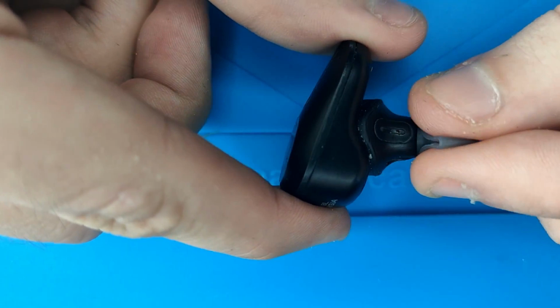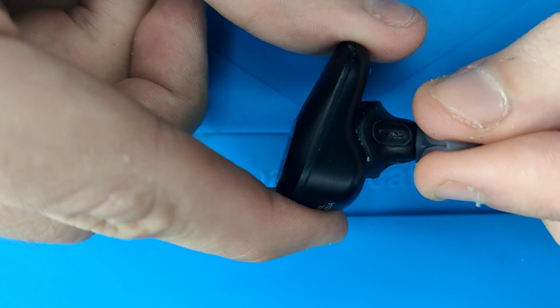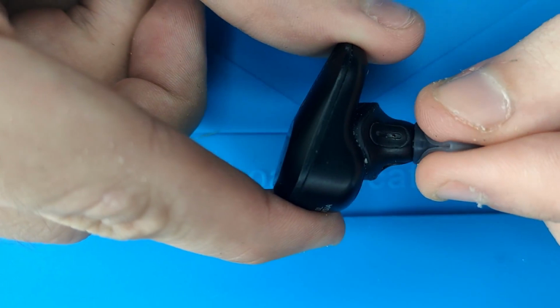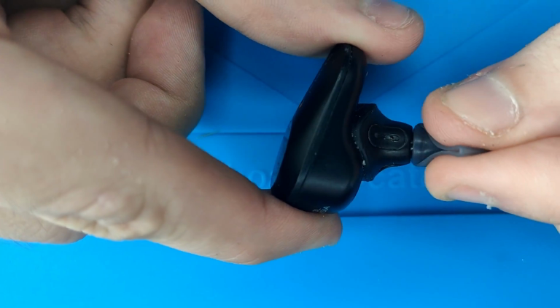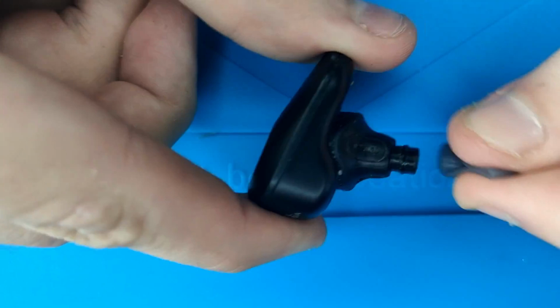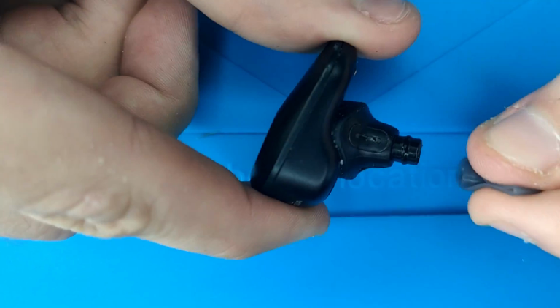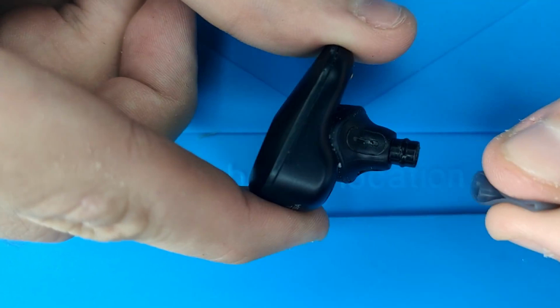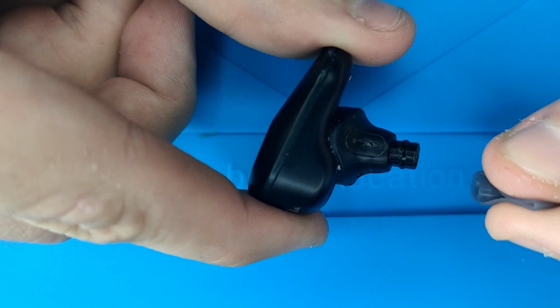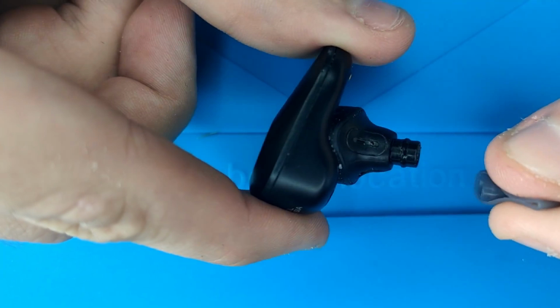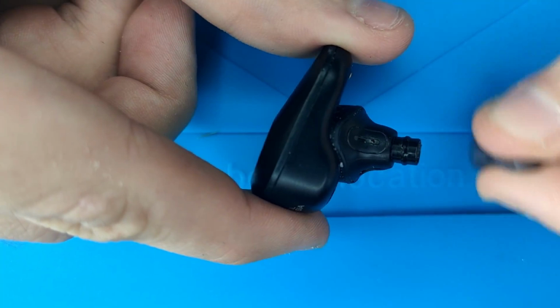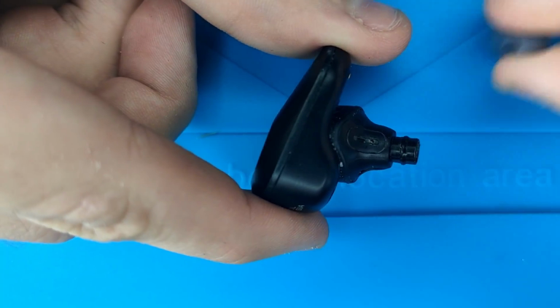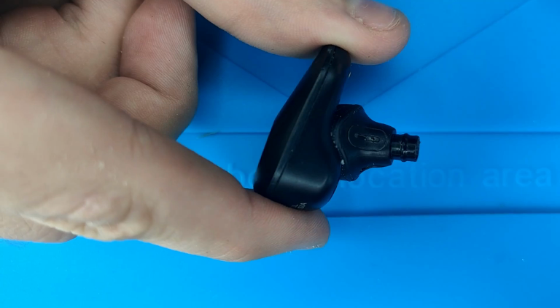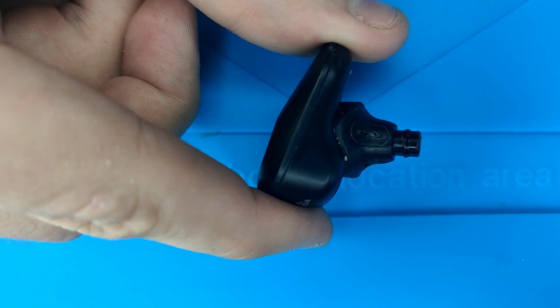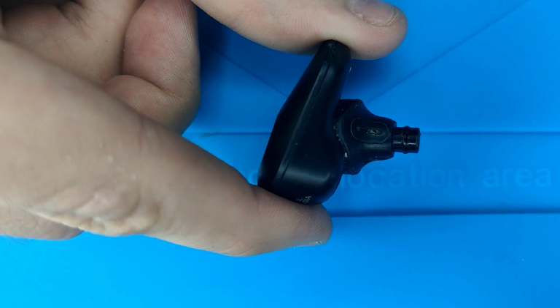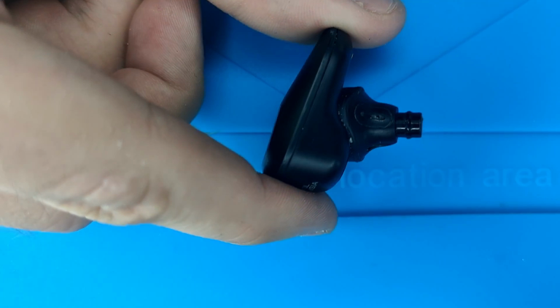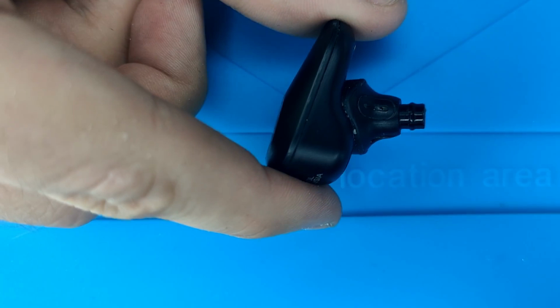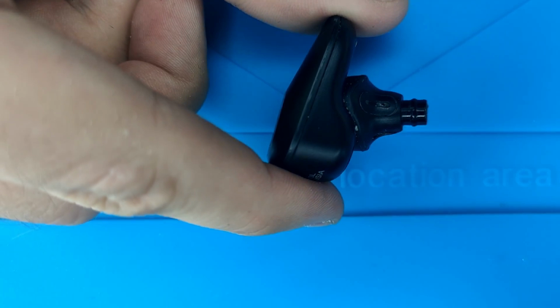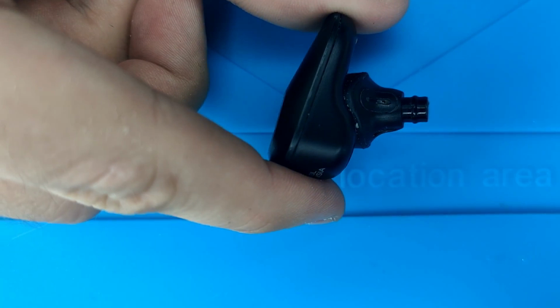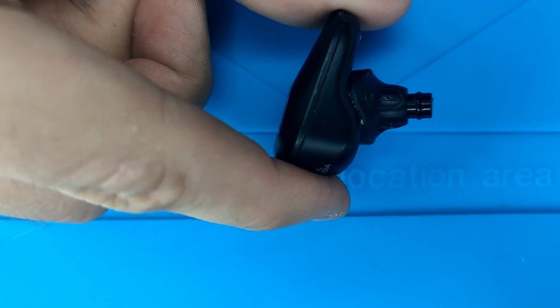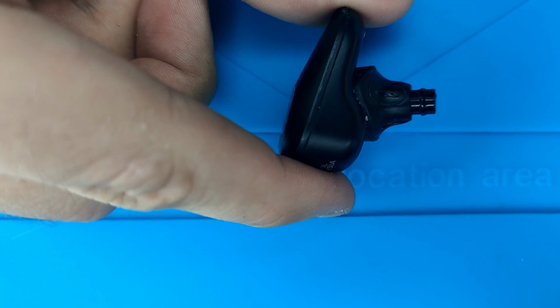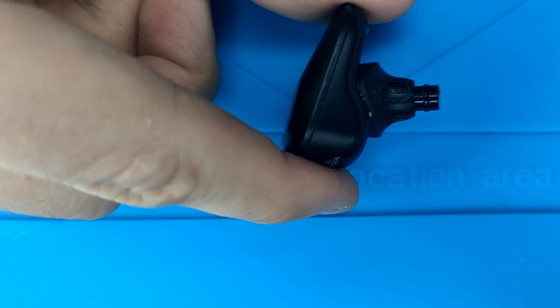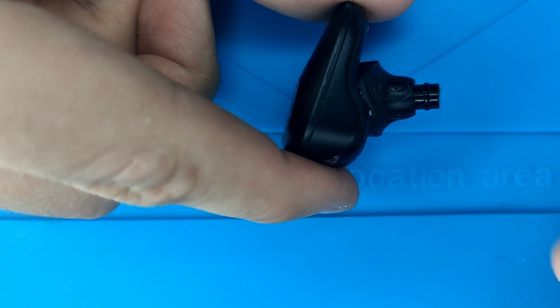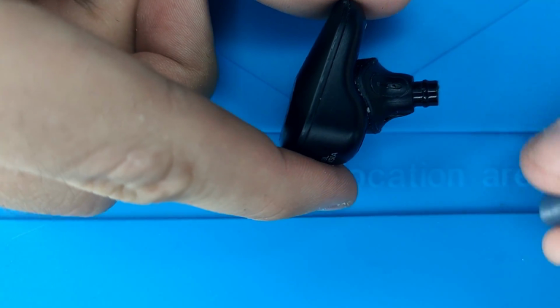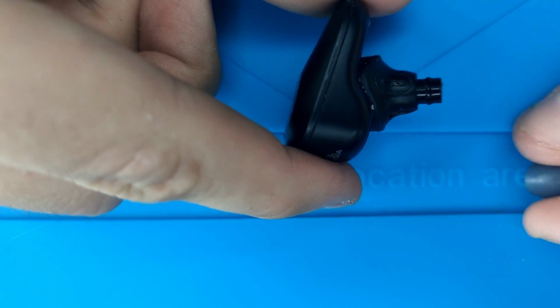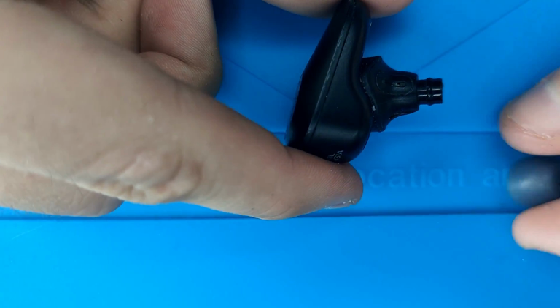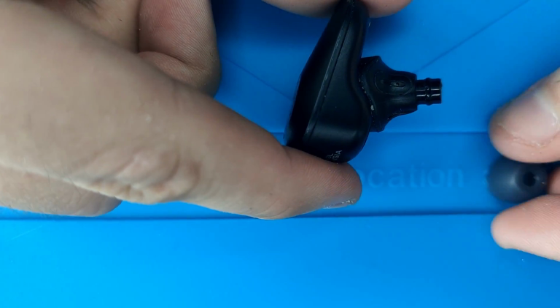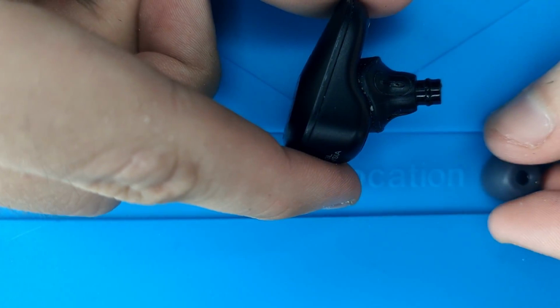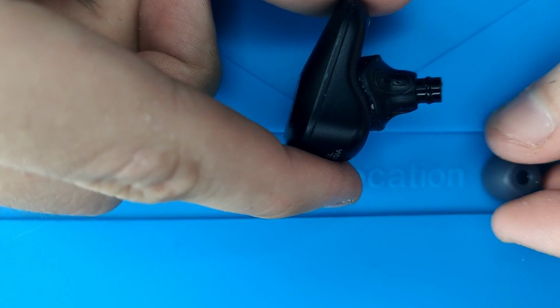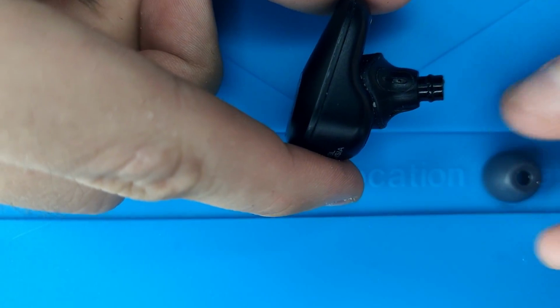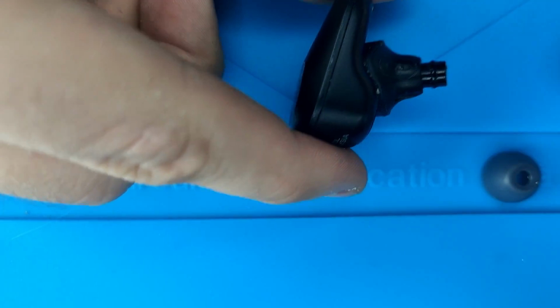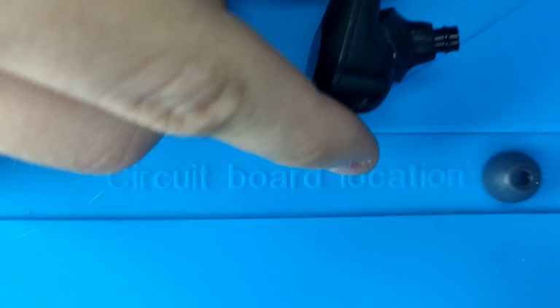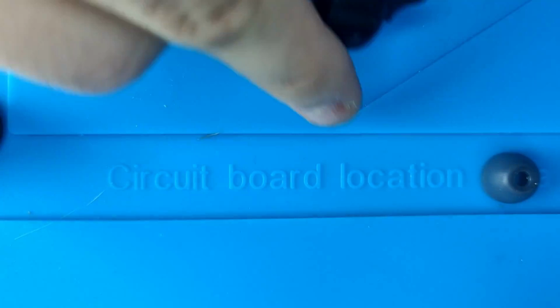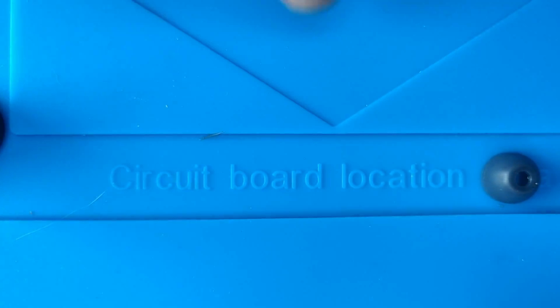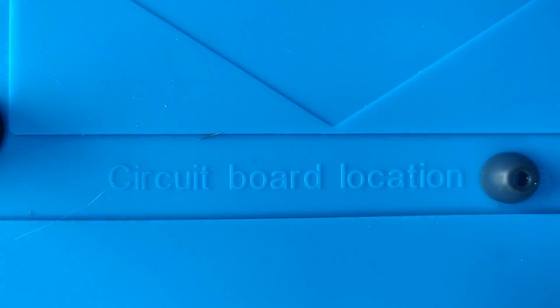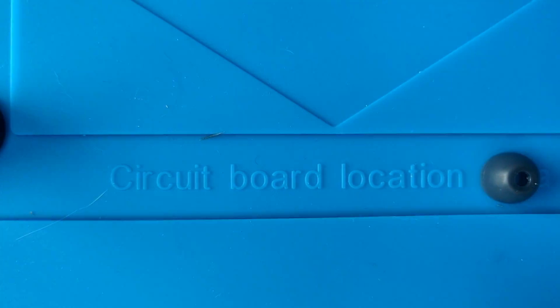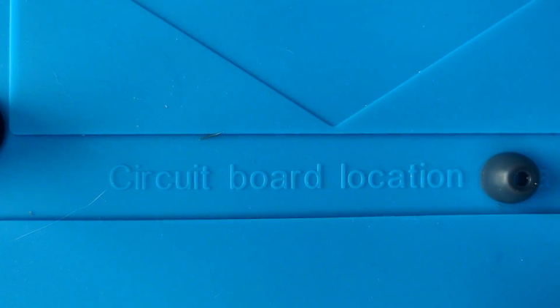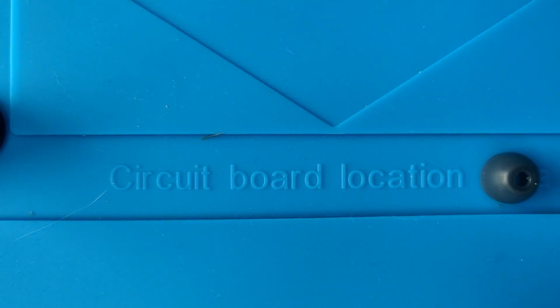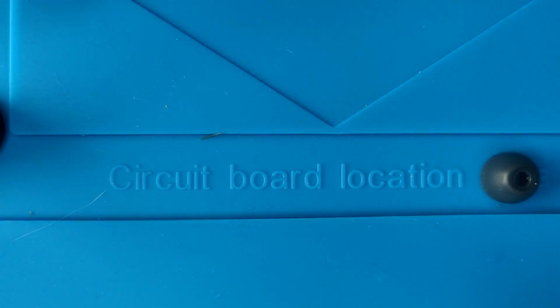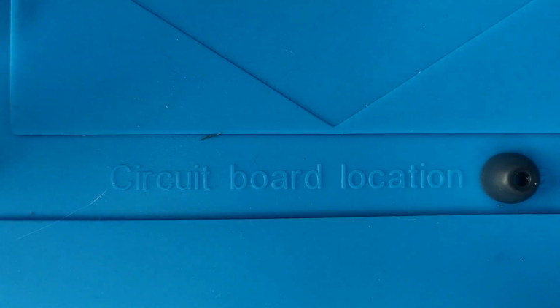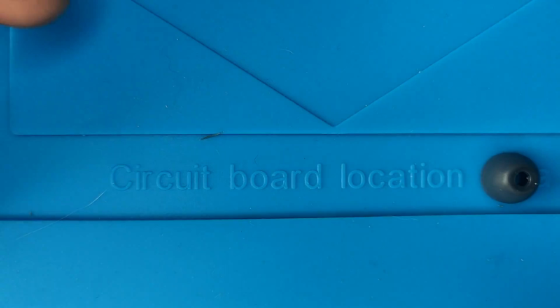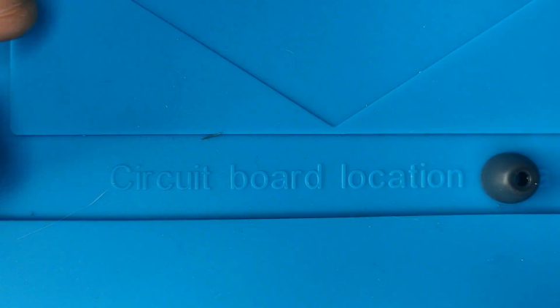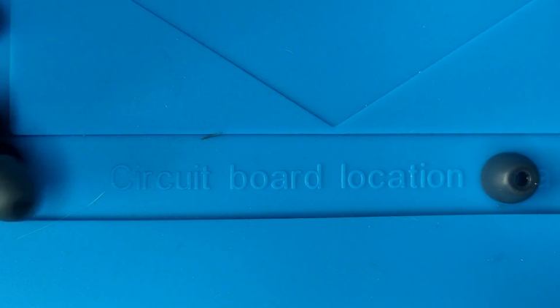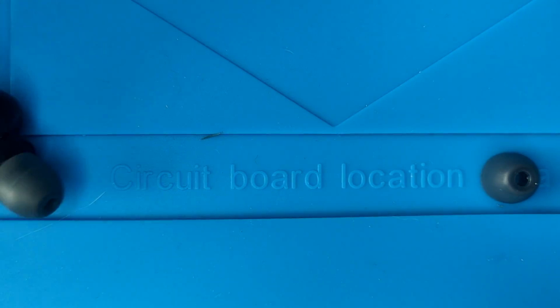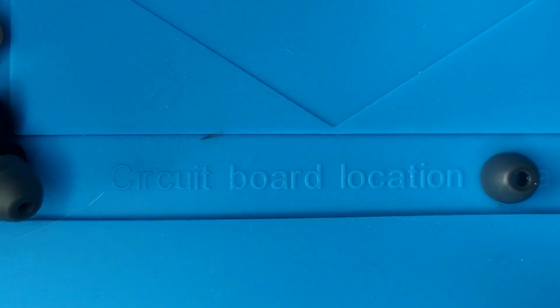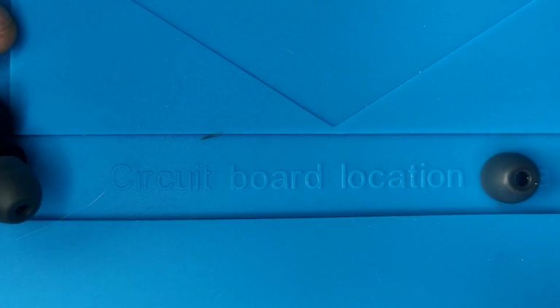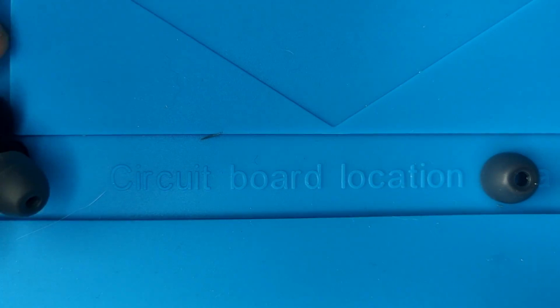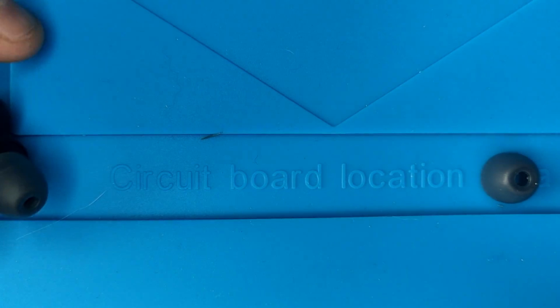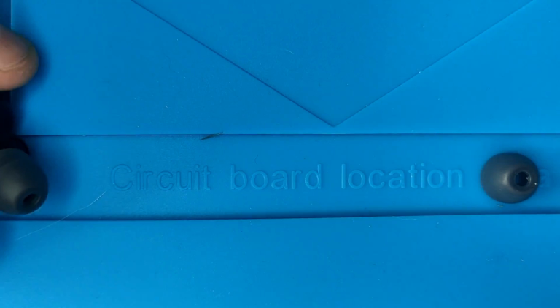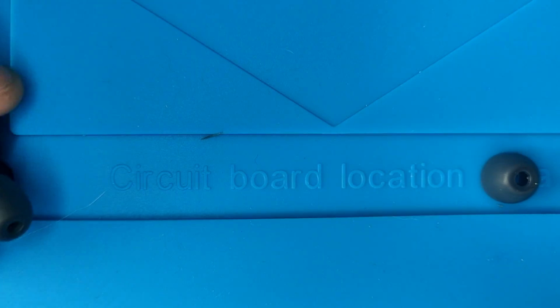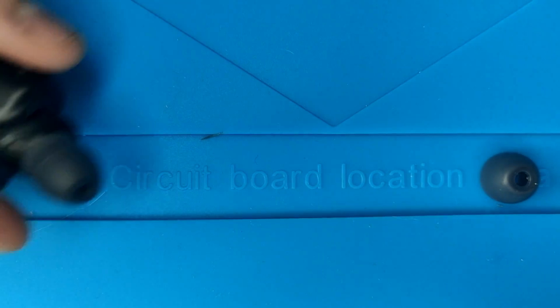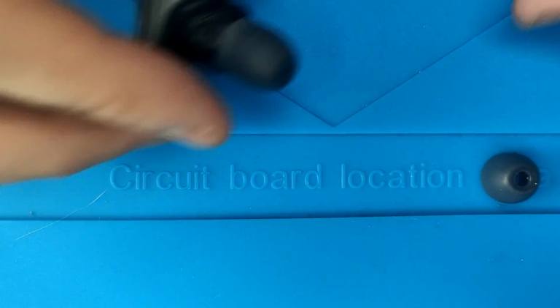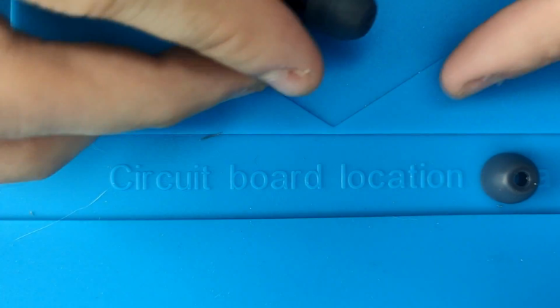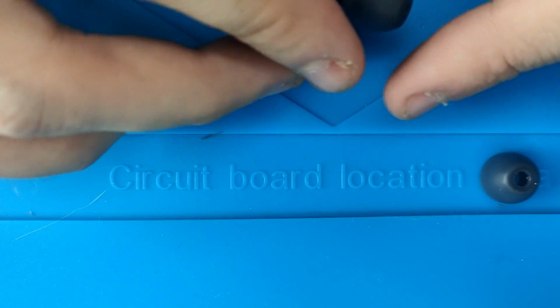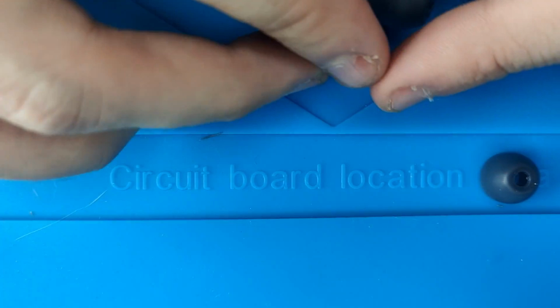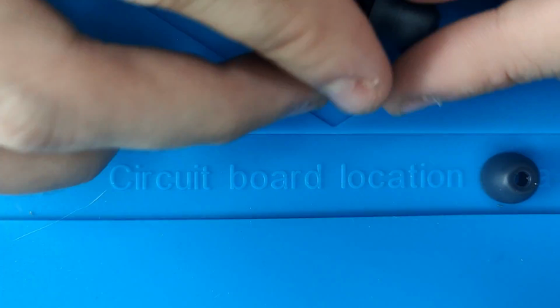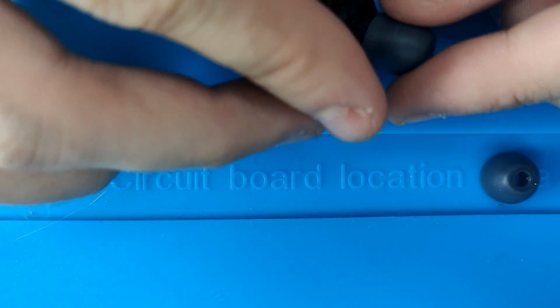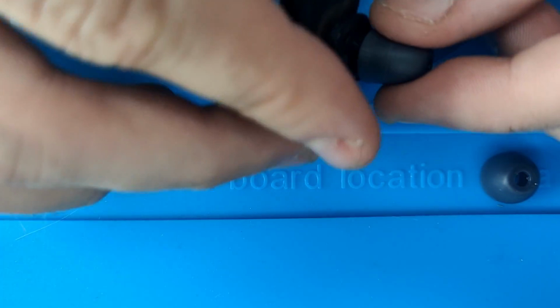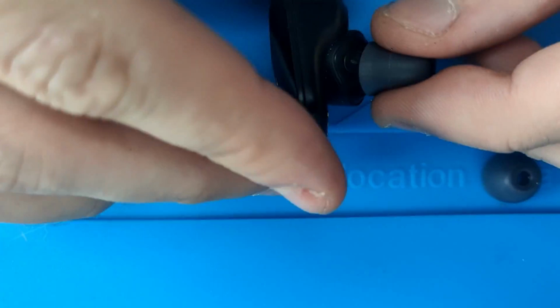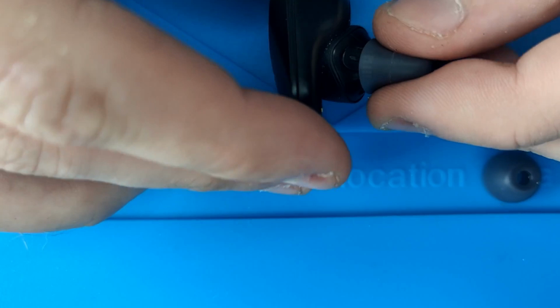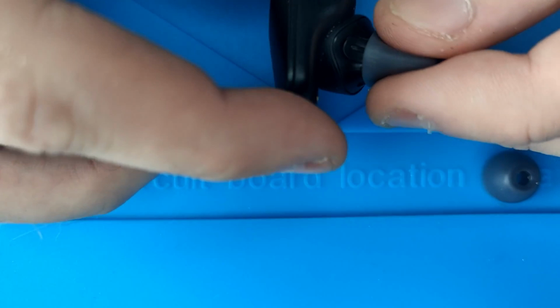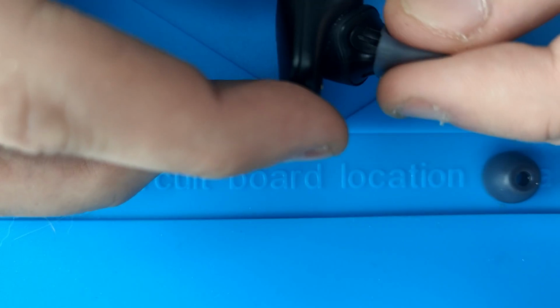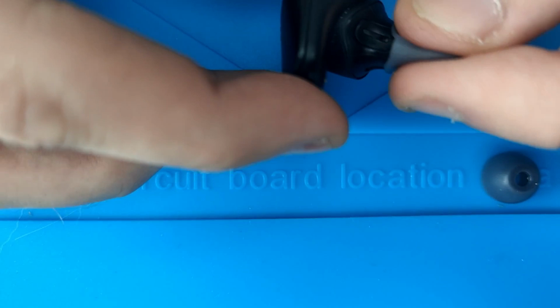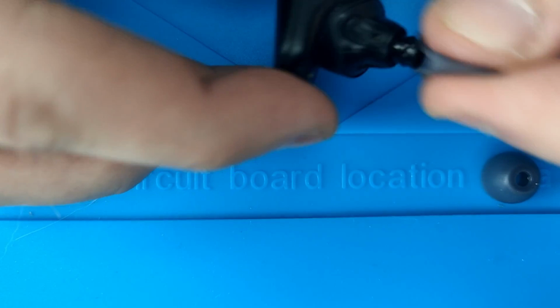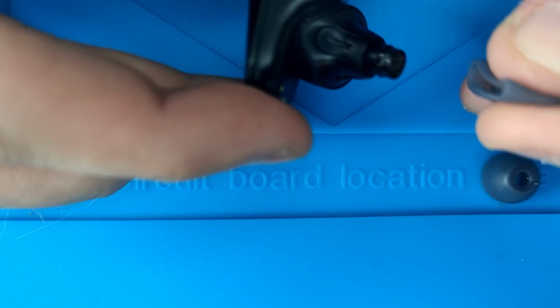Now onto the replacement. First, remove the silicone earpieces from both earbuds and put them aside.